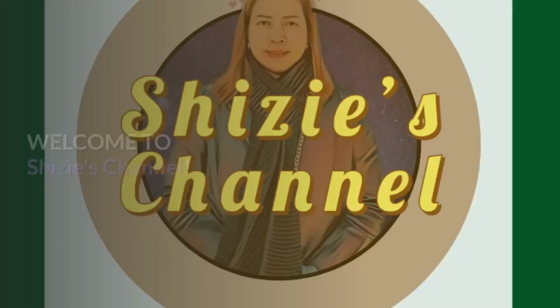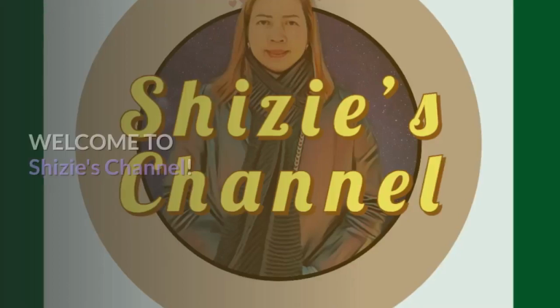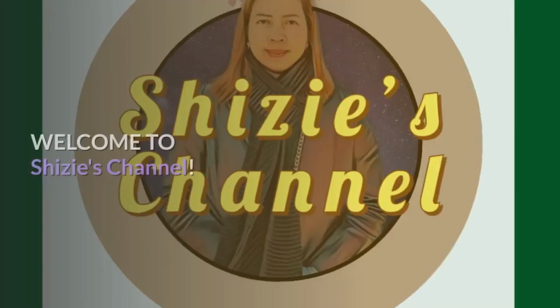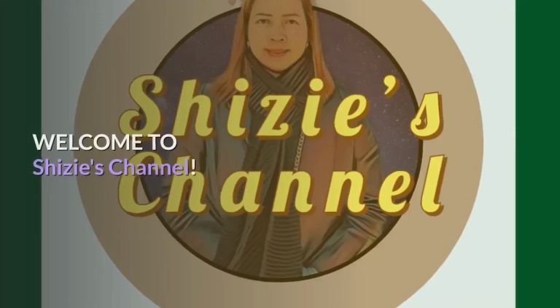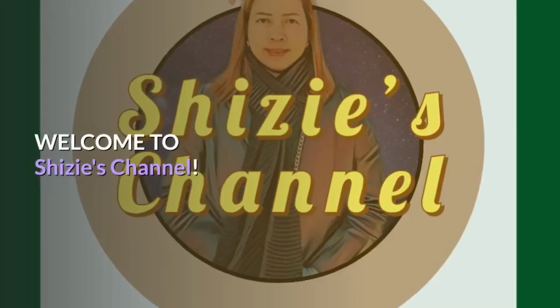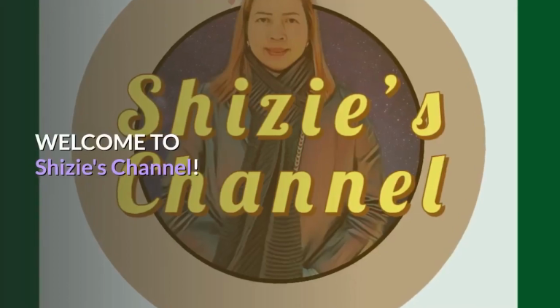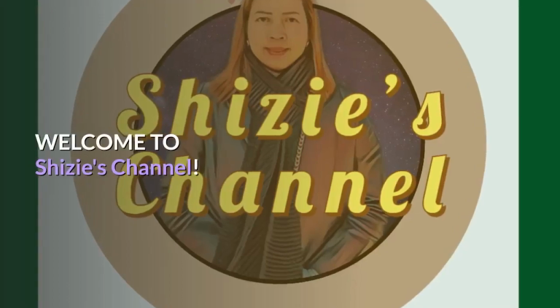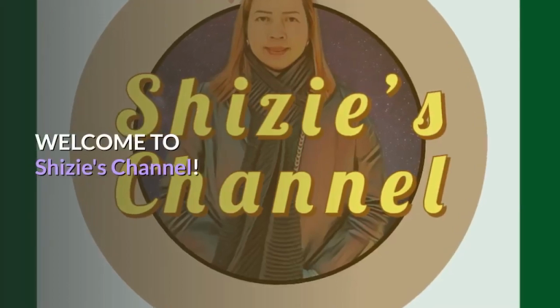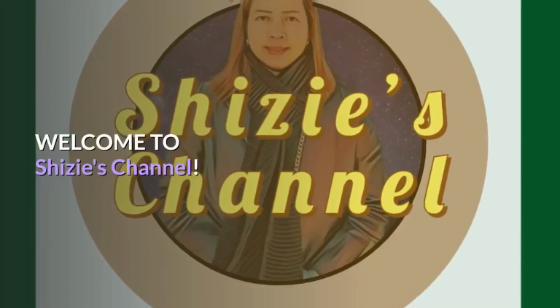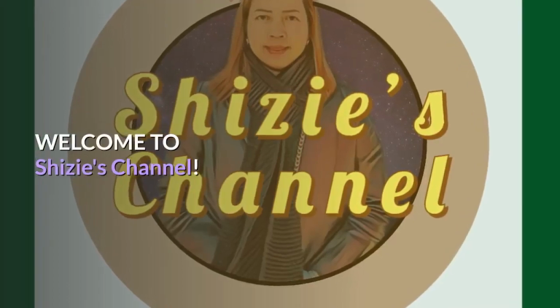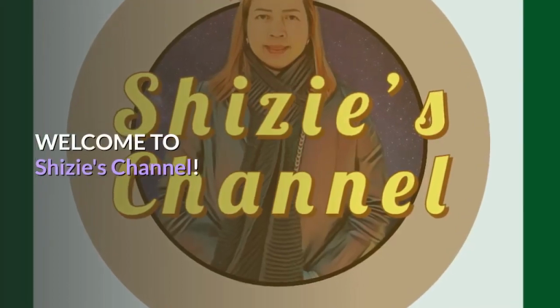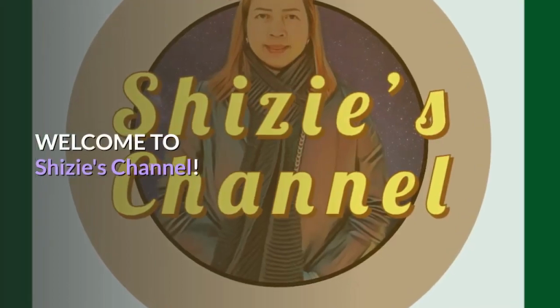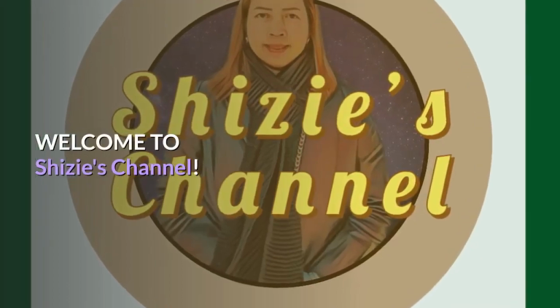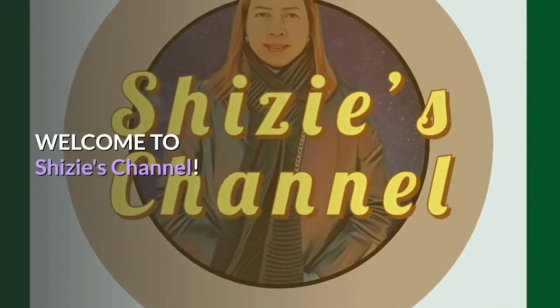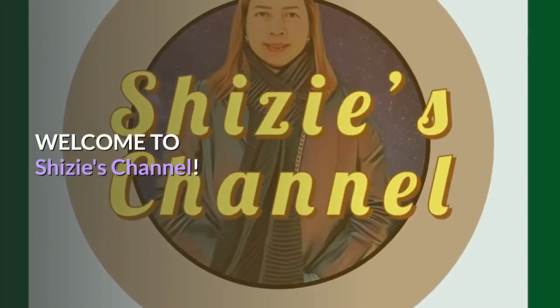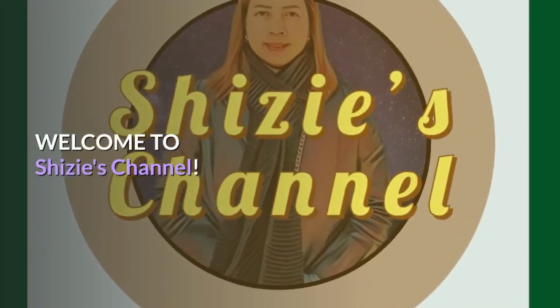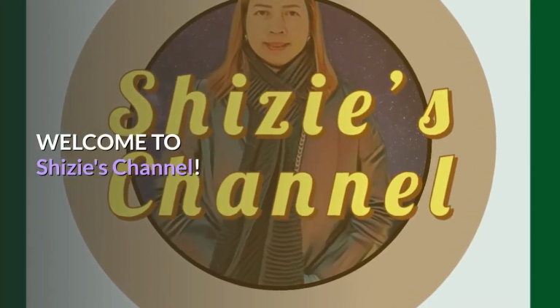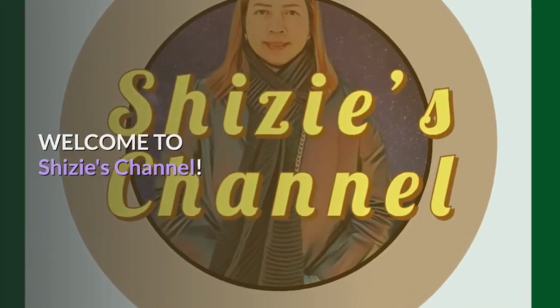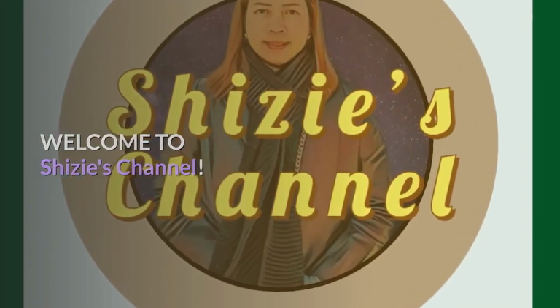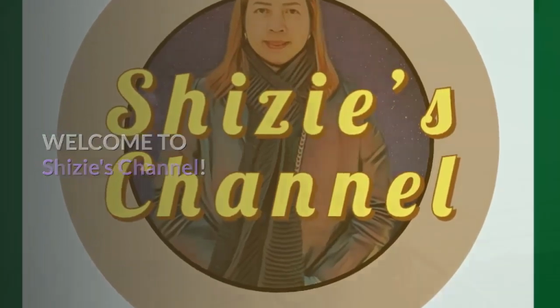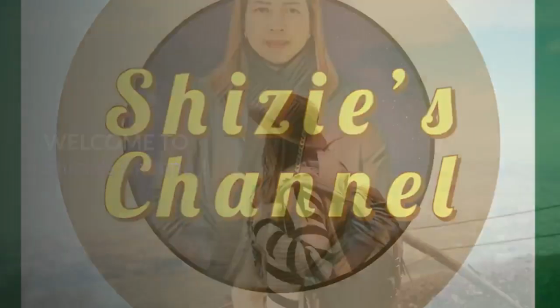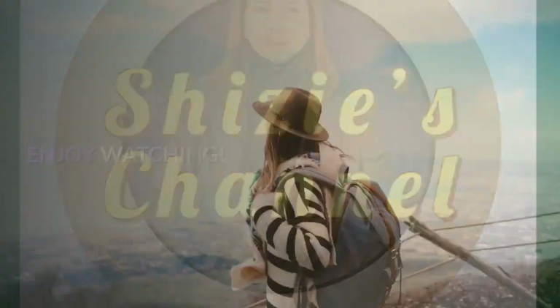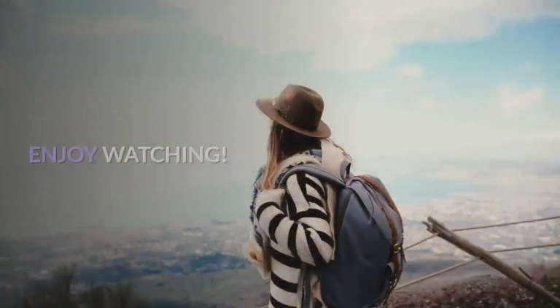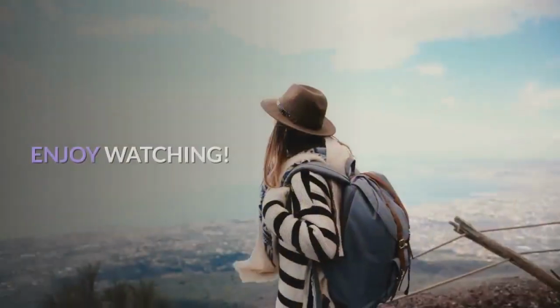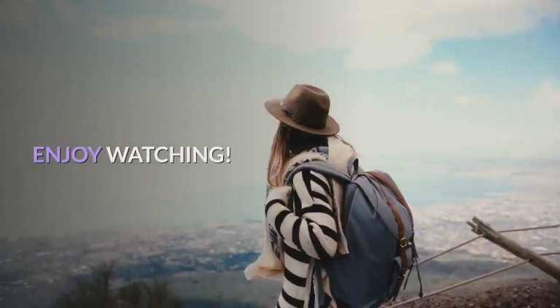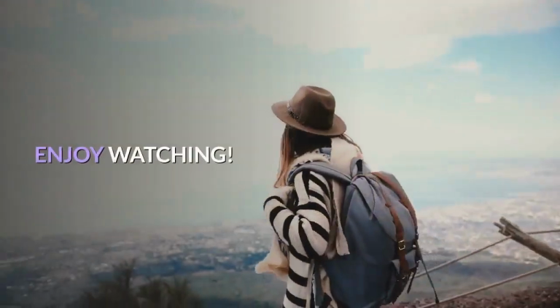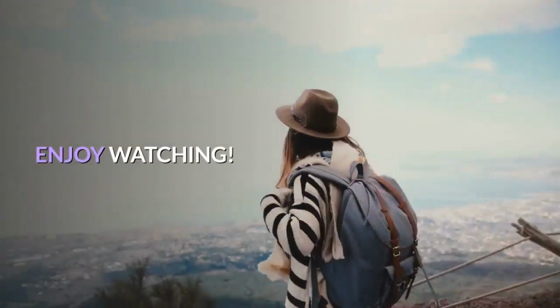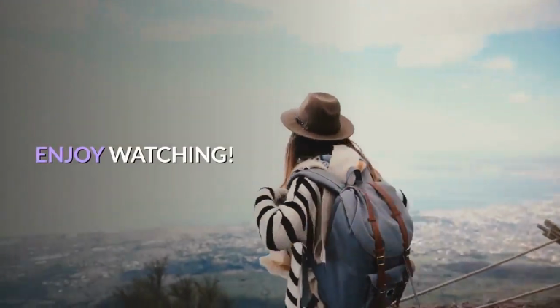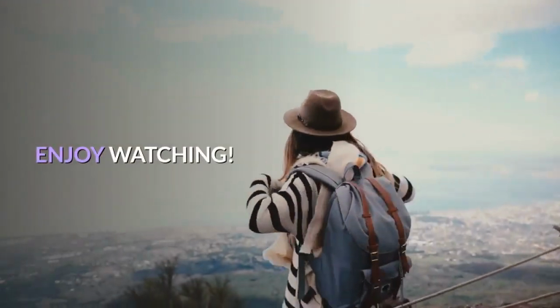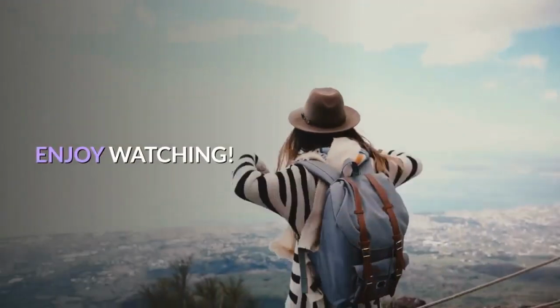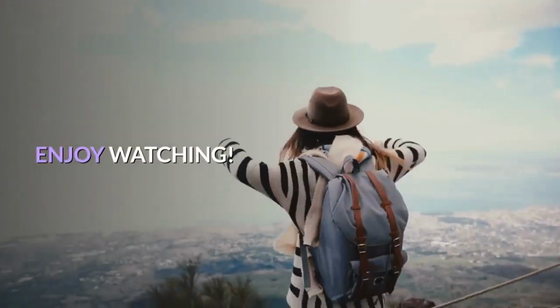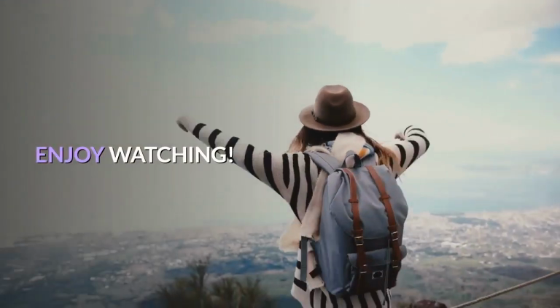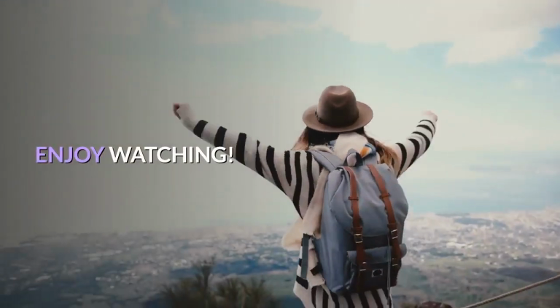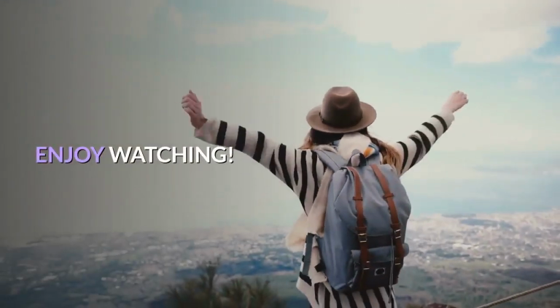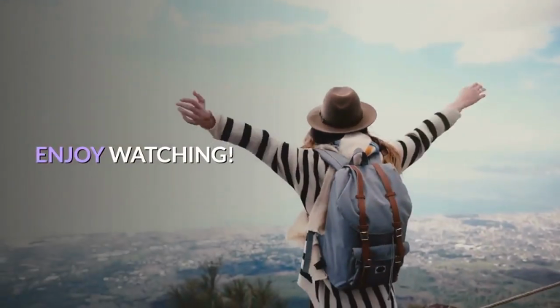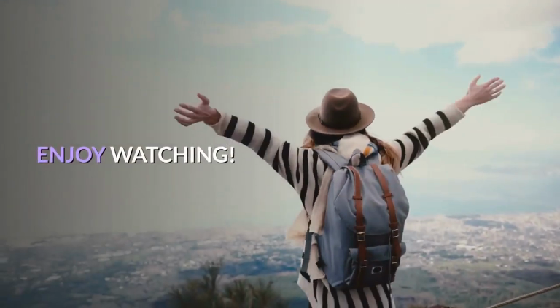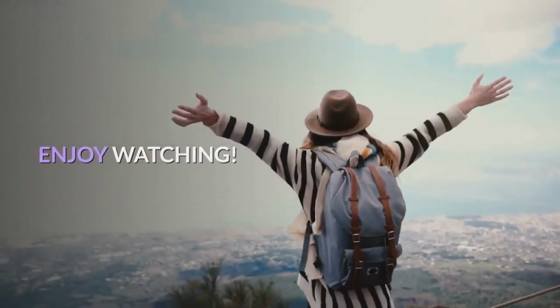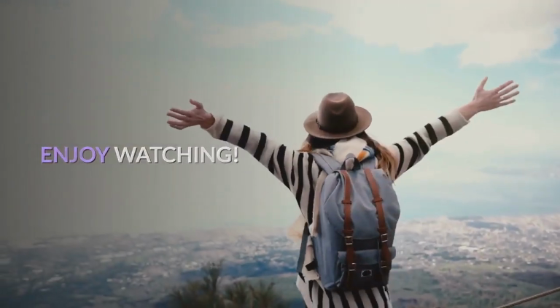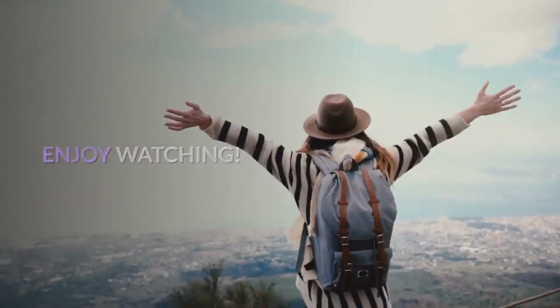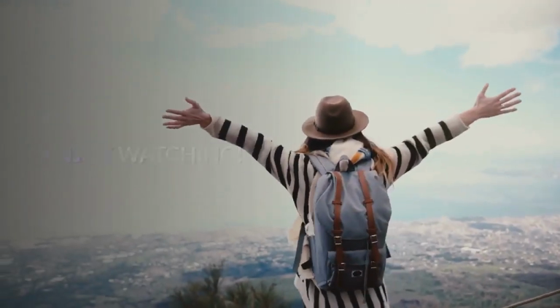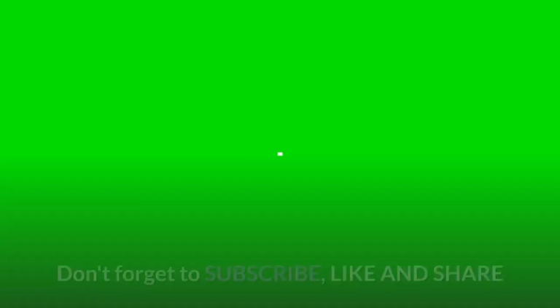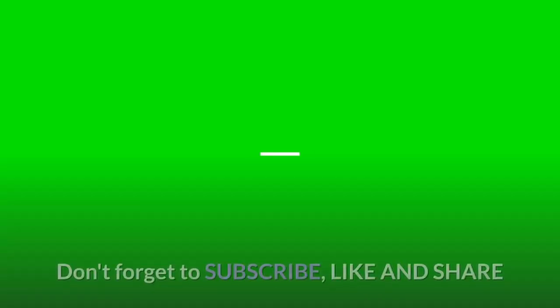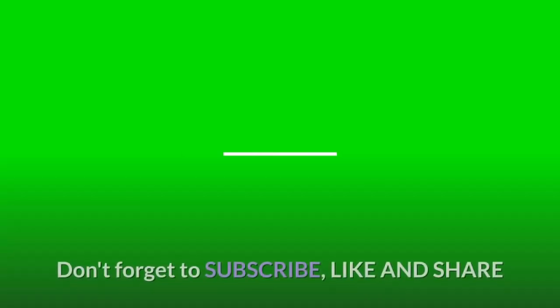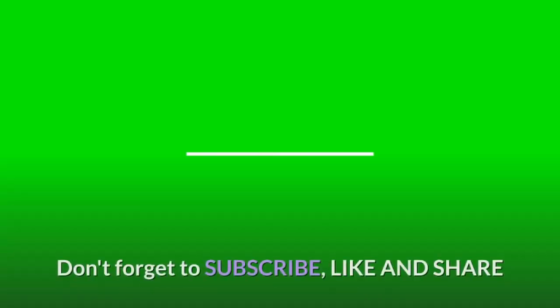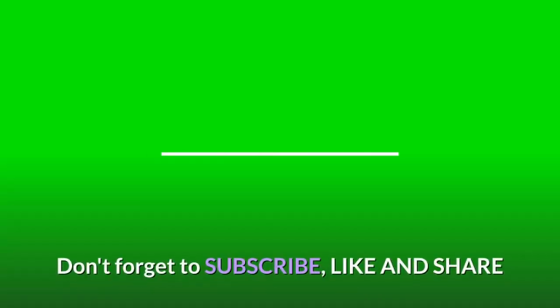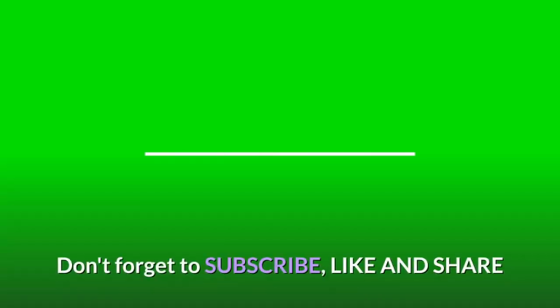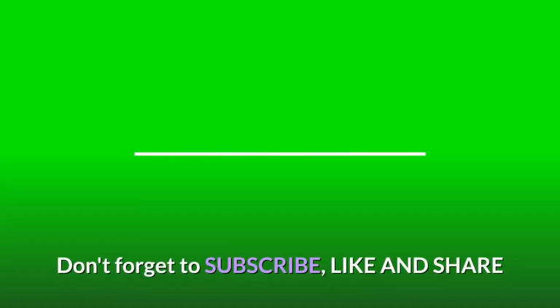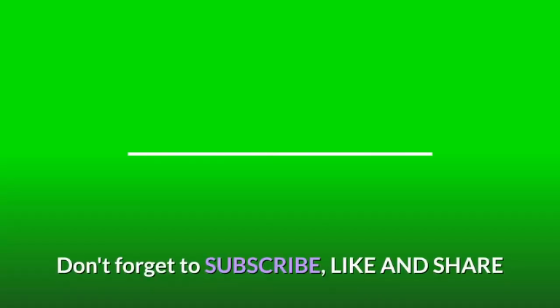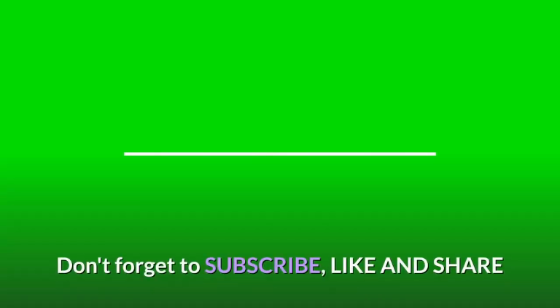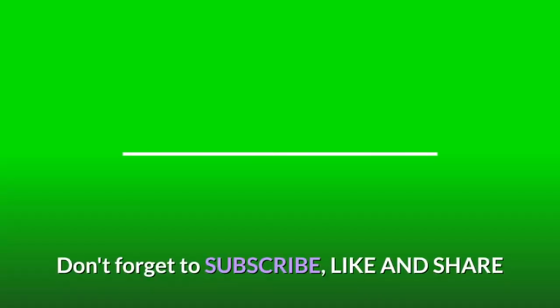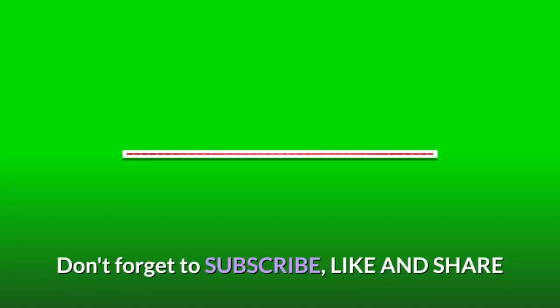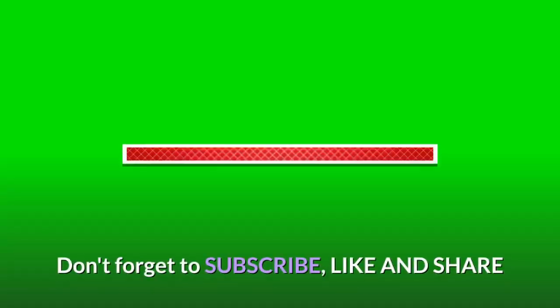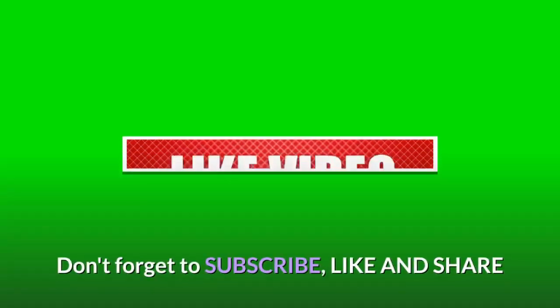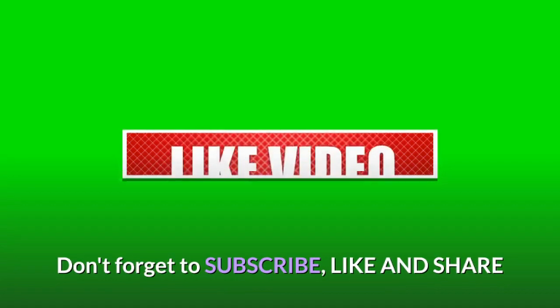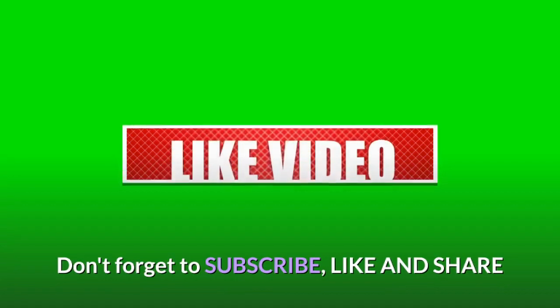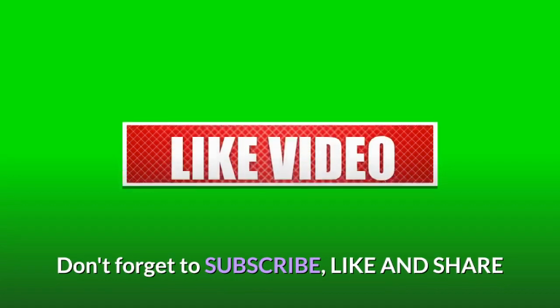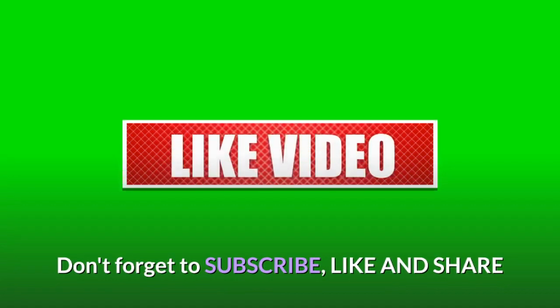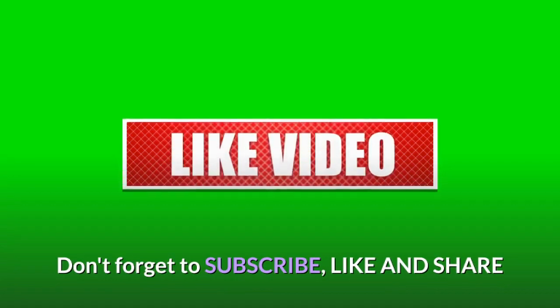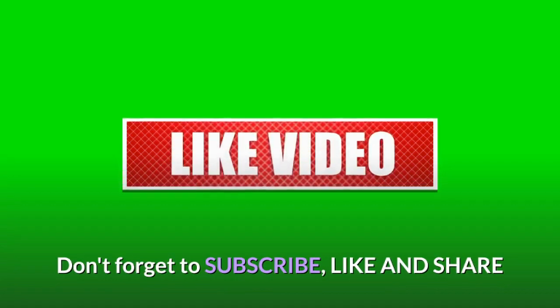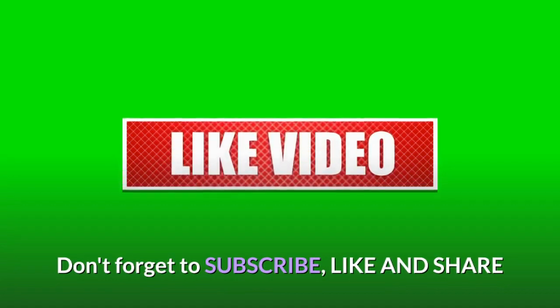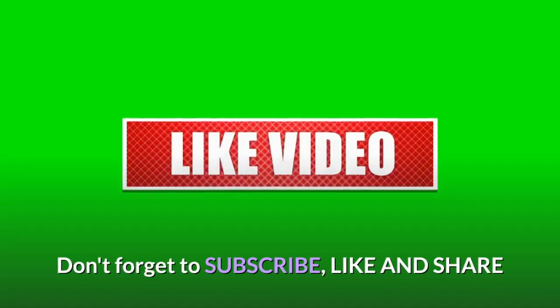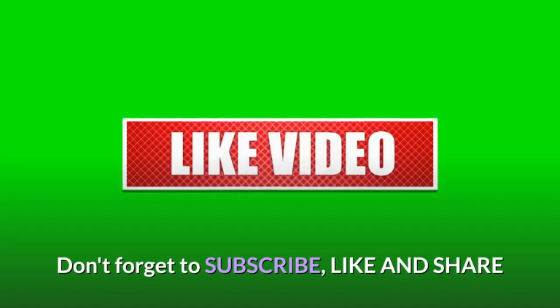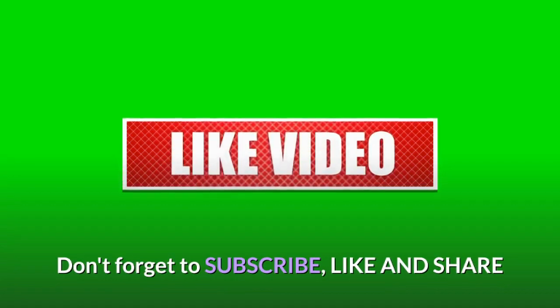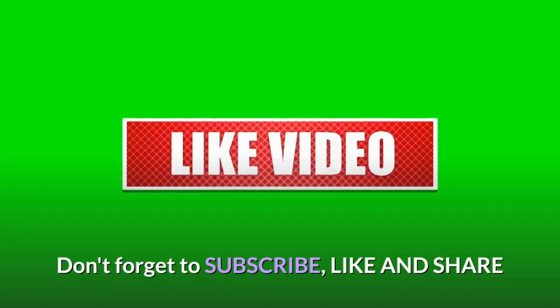Welcome to Sheezy's channel. Enjoy watching. Don't forget to subscribe, like and share.